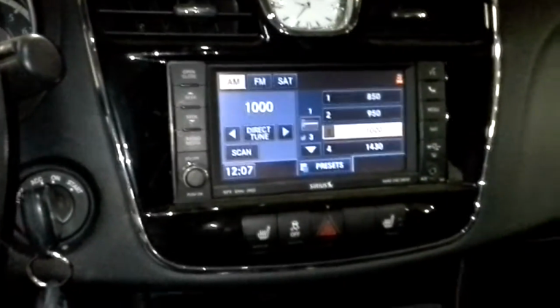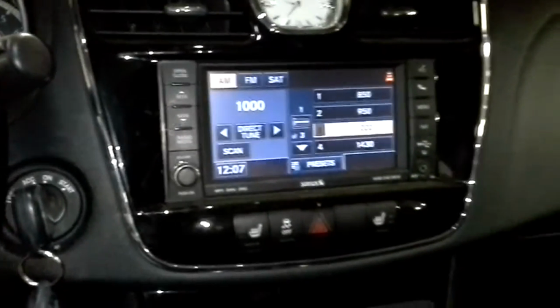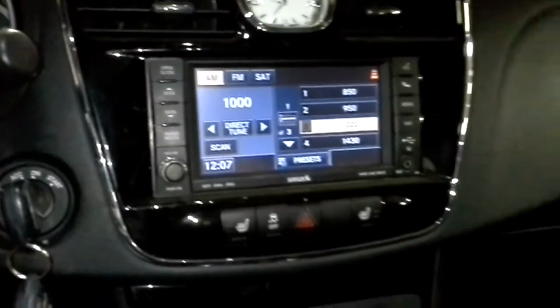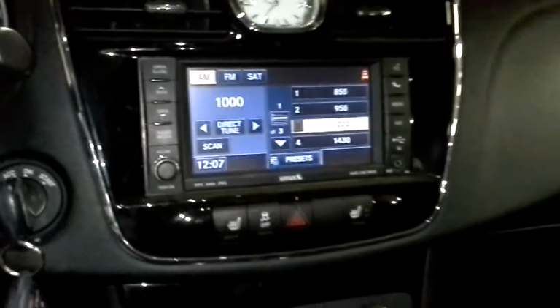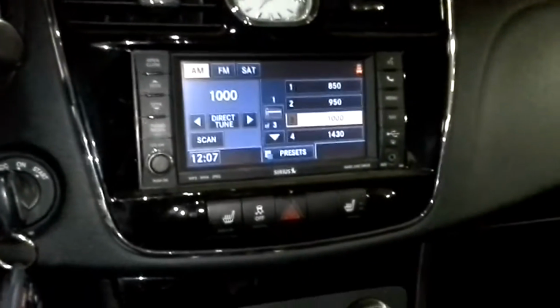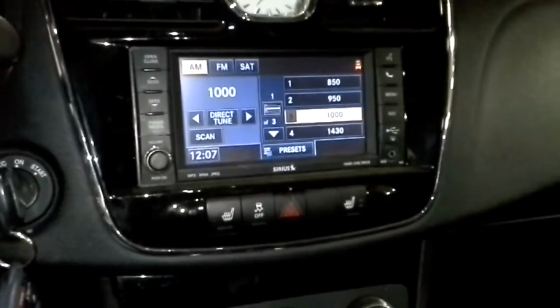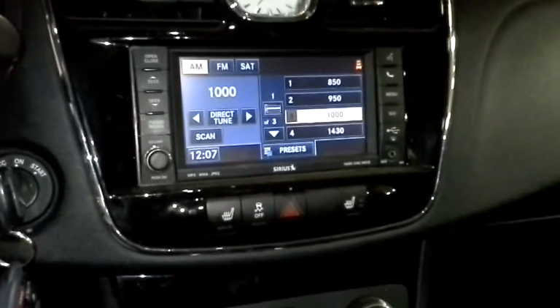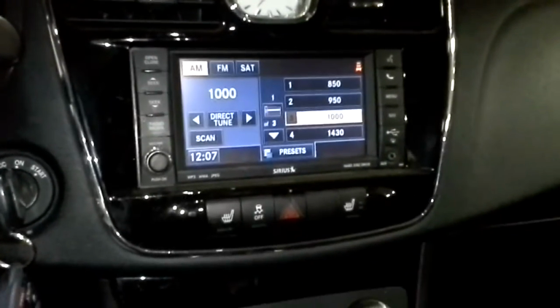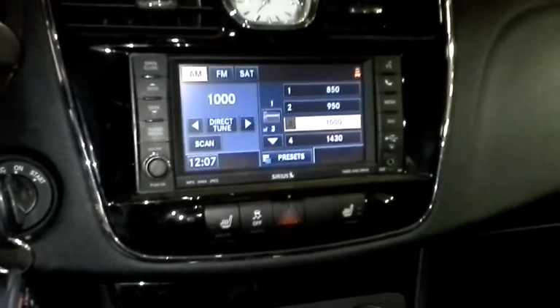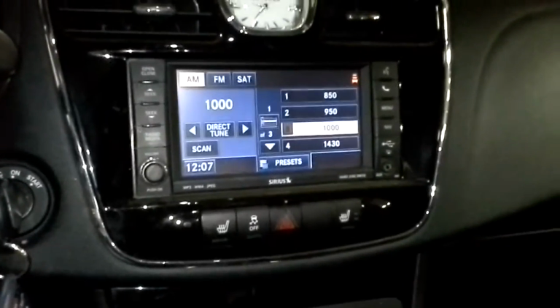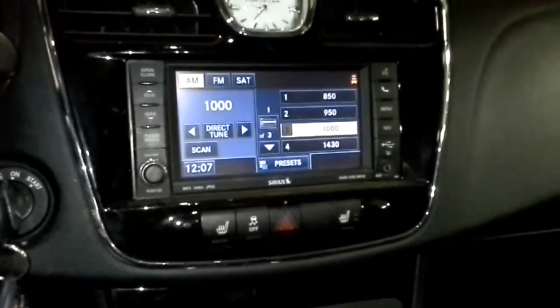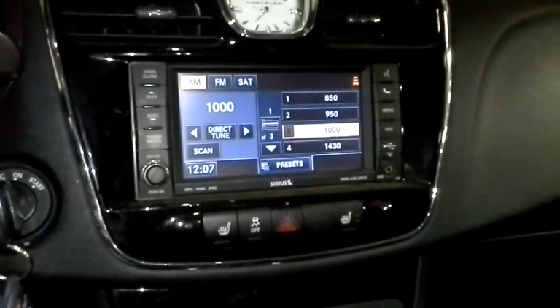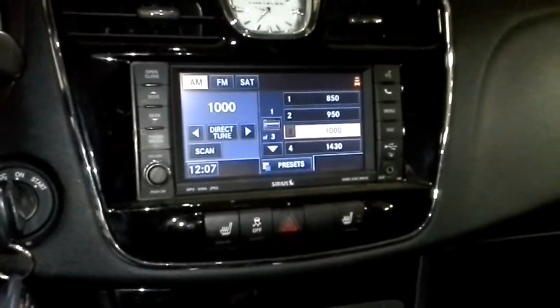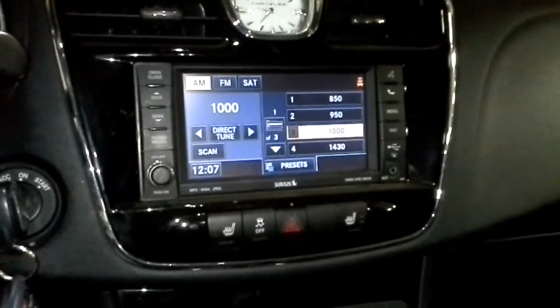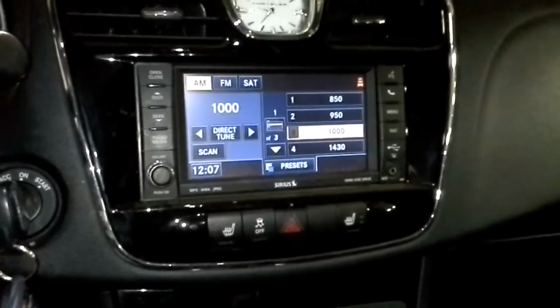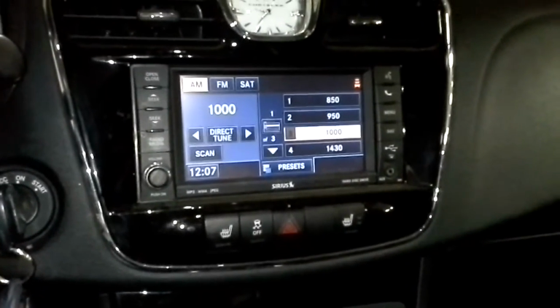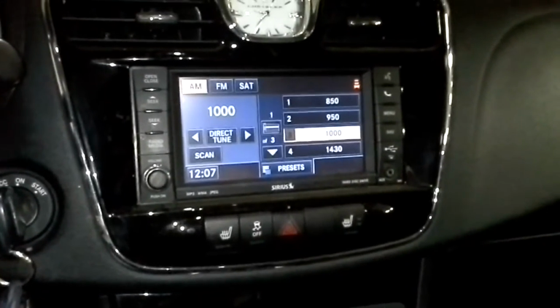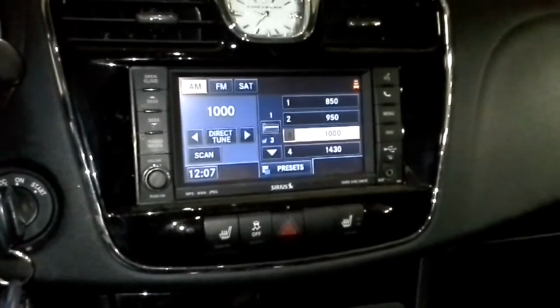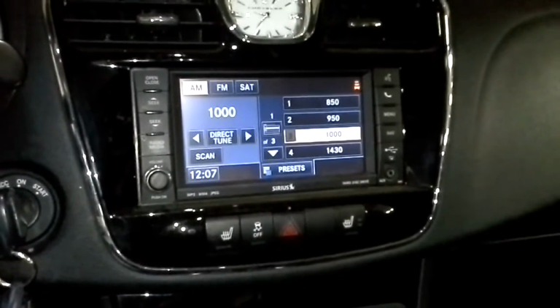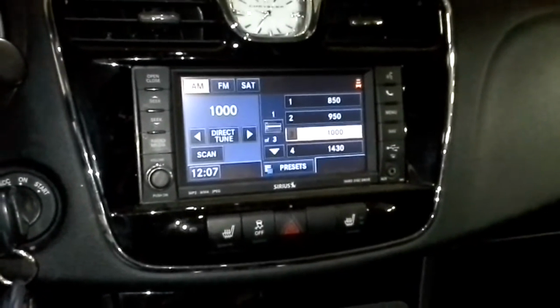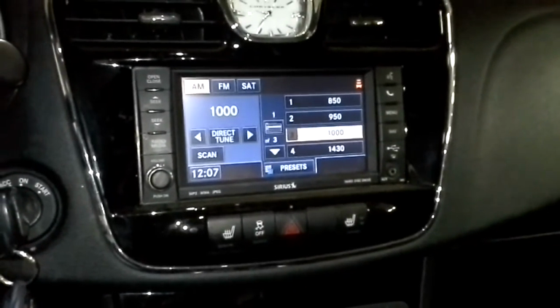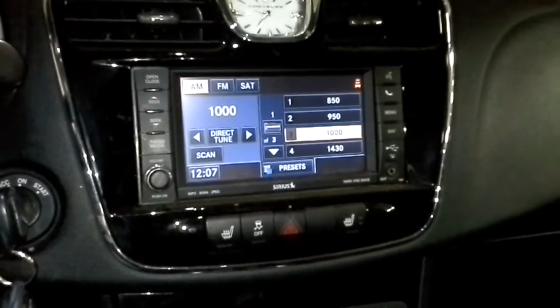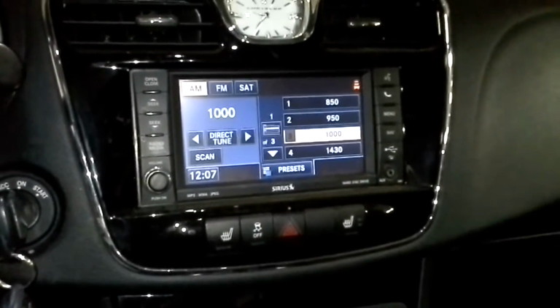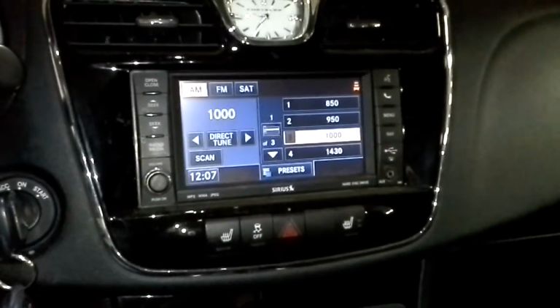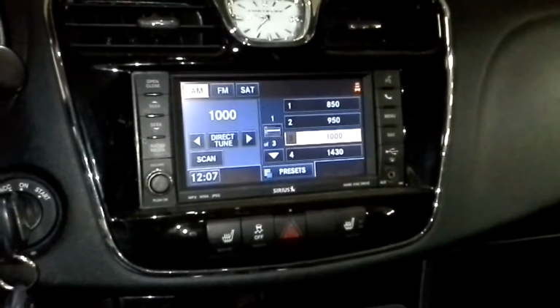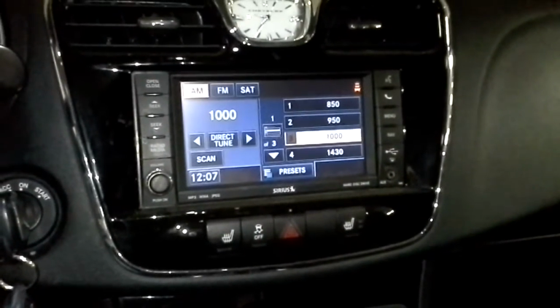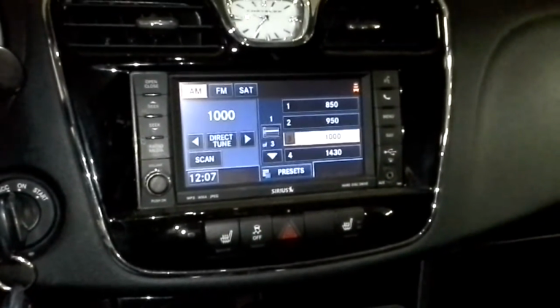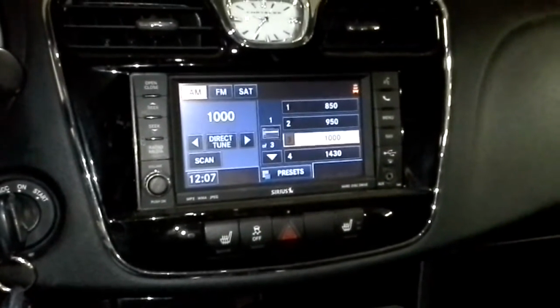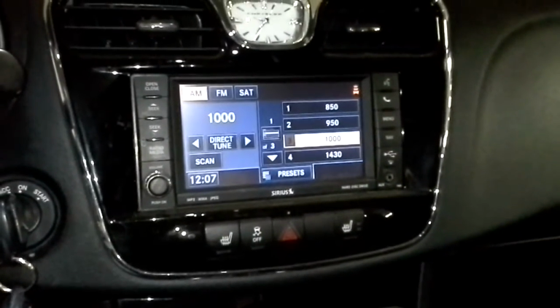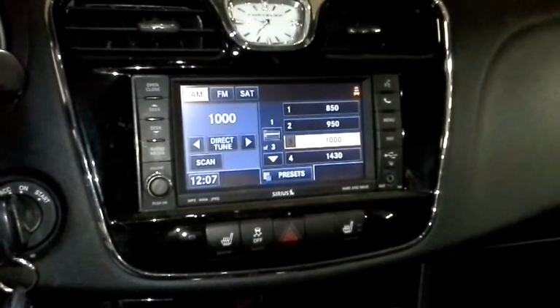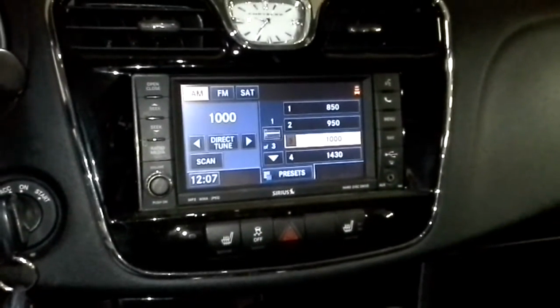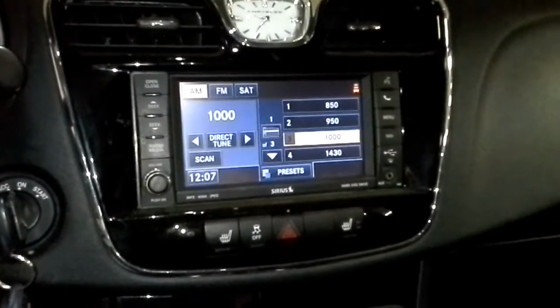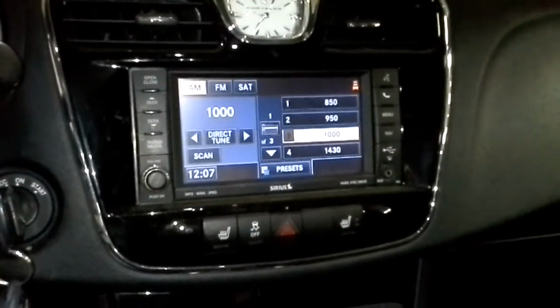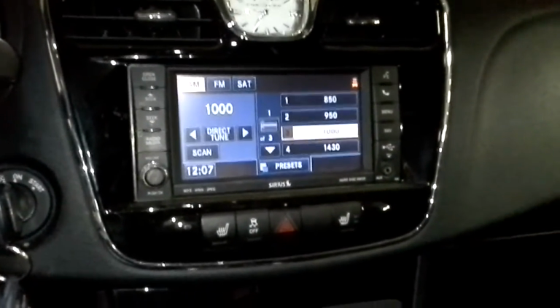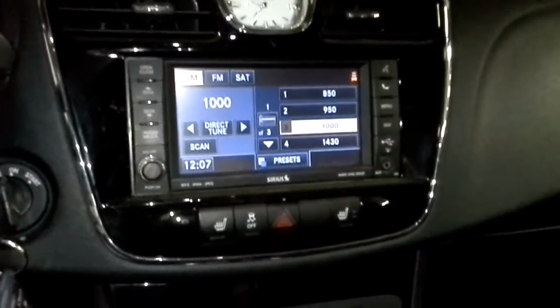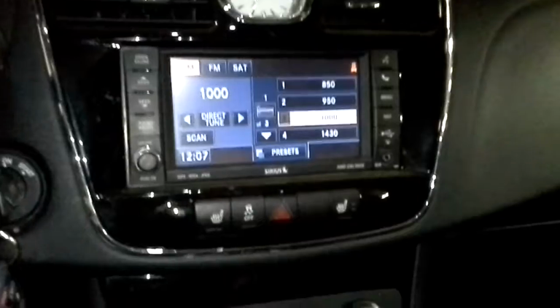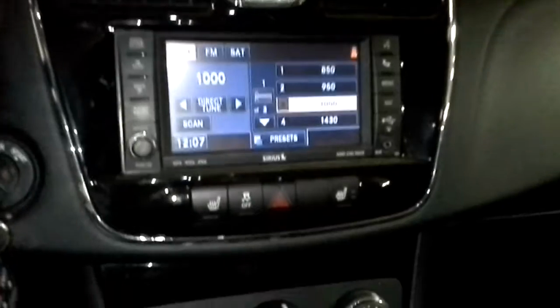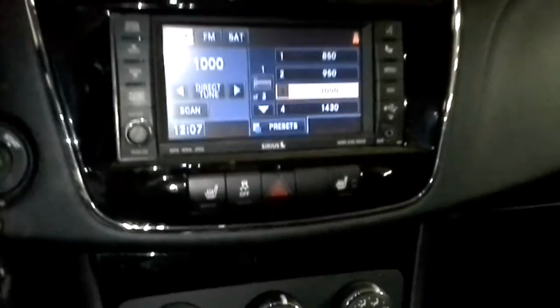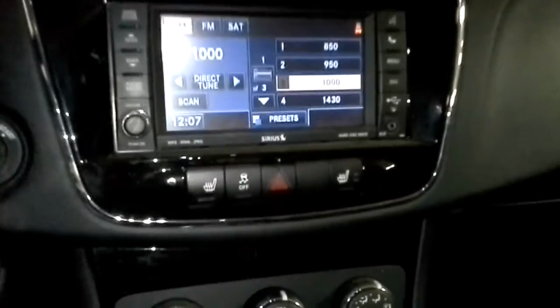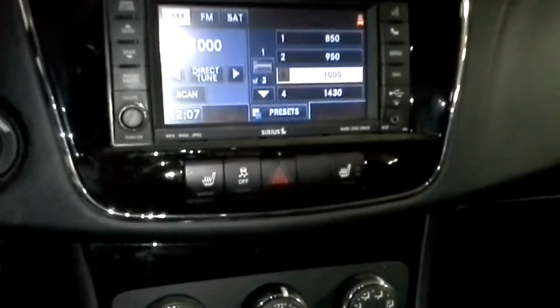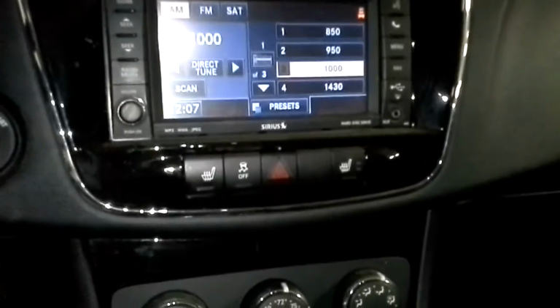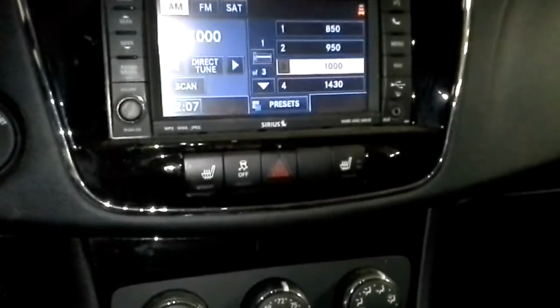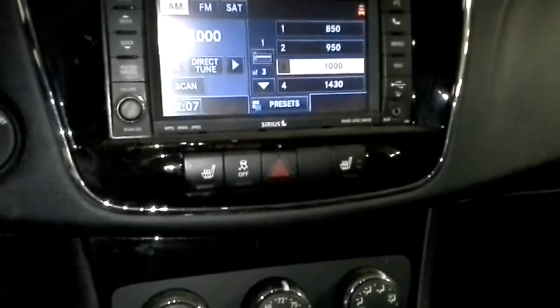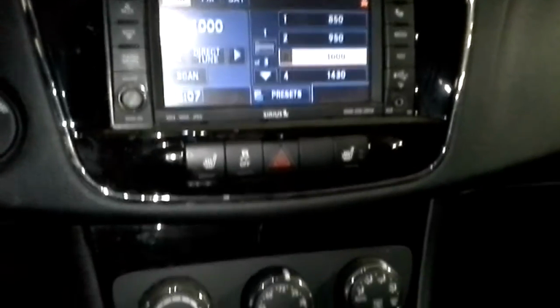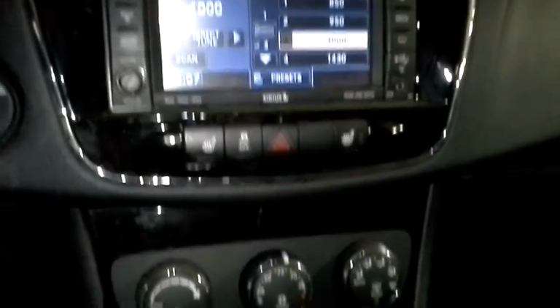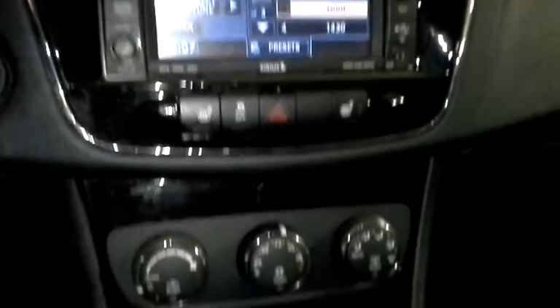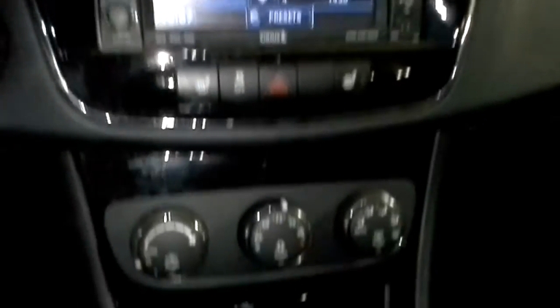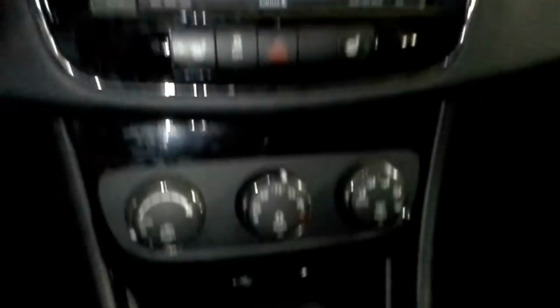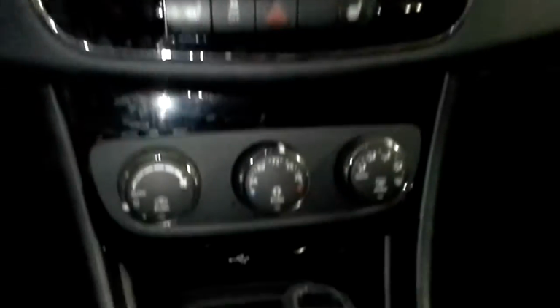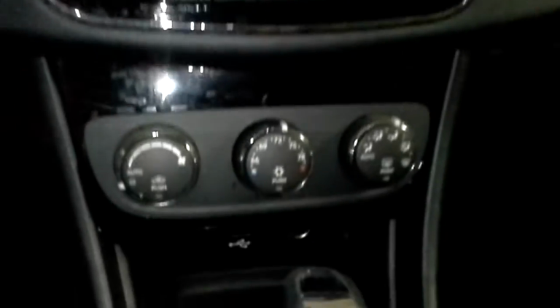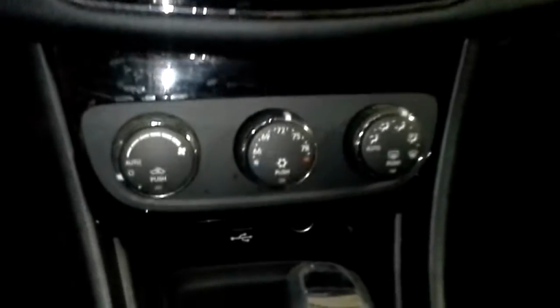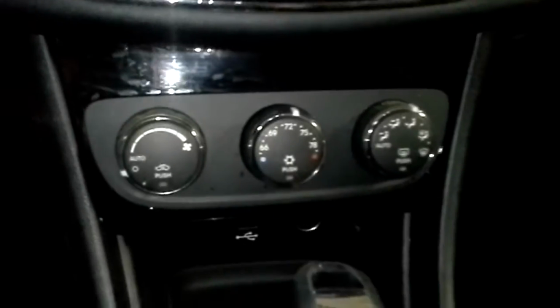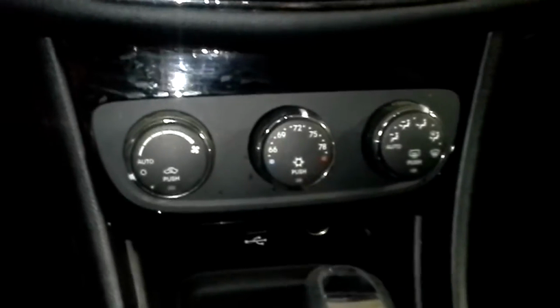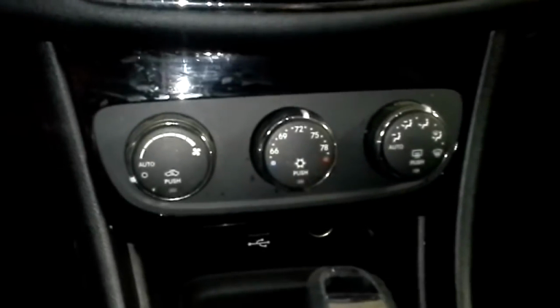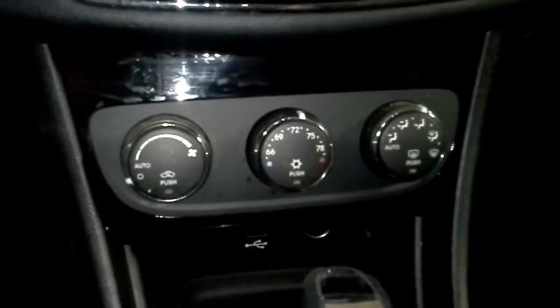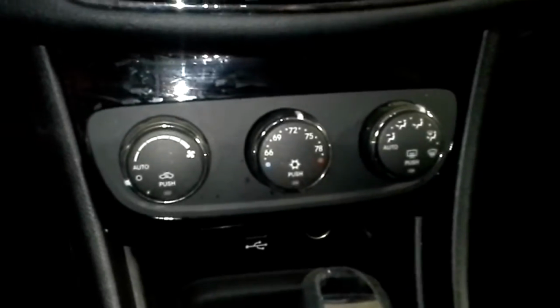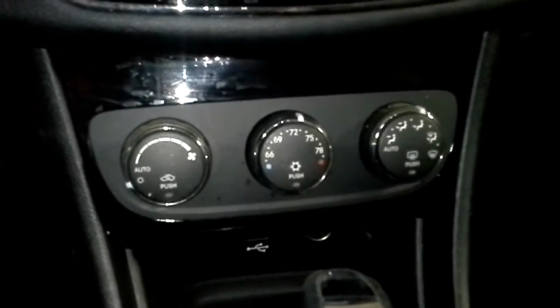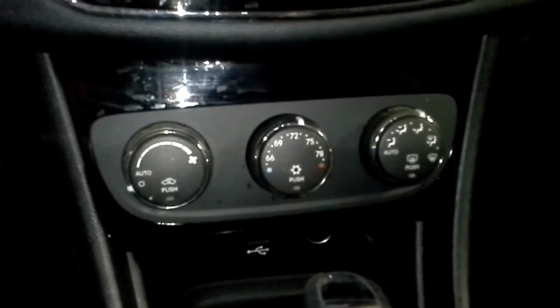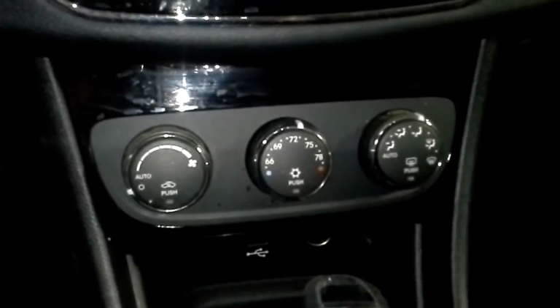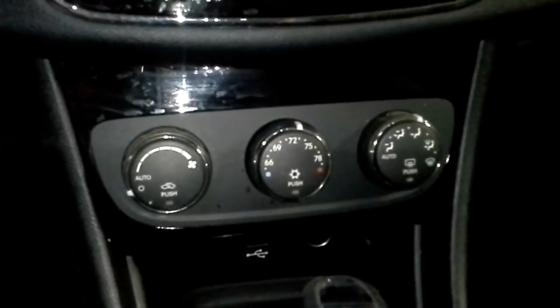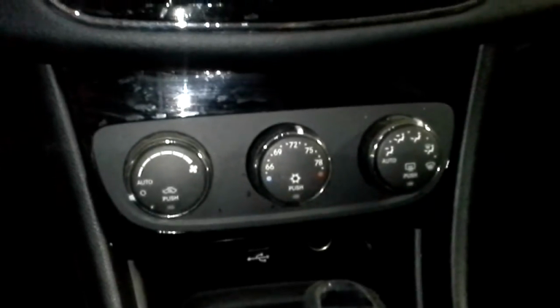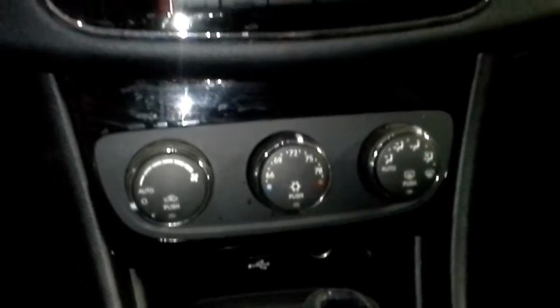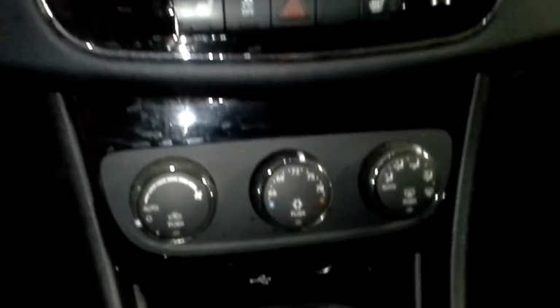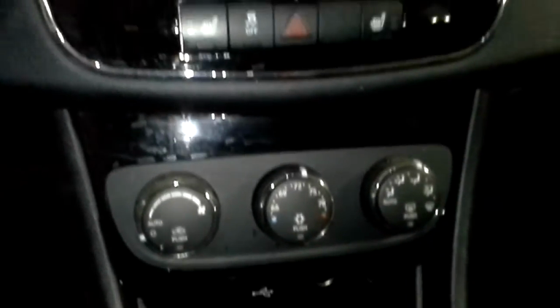It has AM/FM/CD with navigation. Of course there are the heated seats, and it's got automatic climate control.